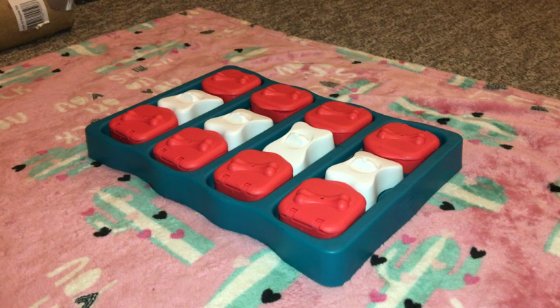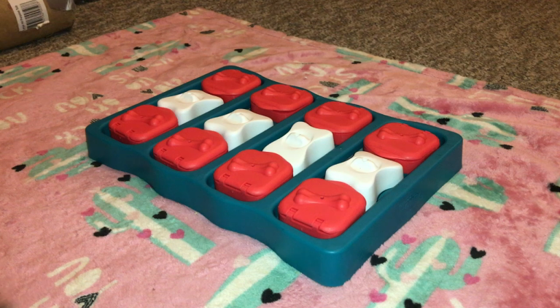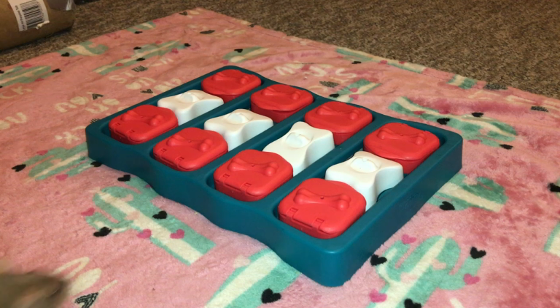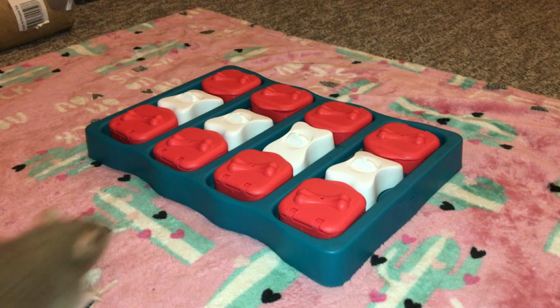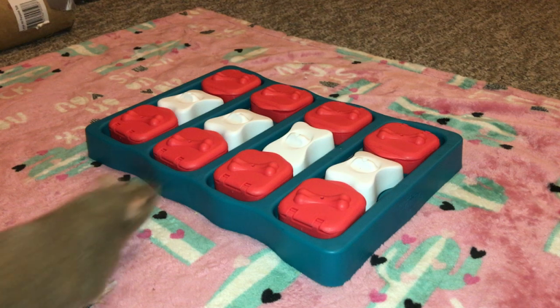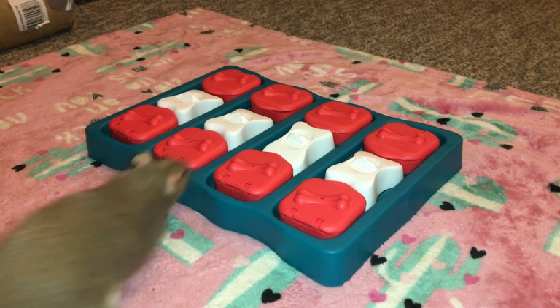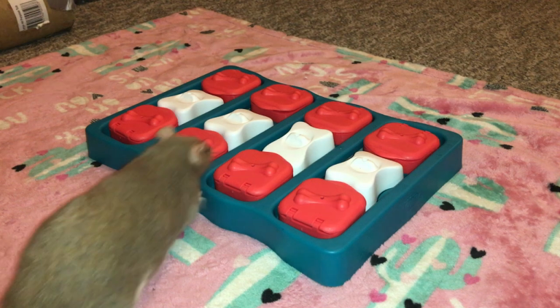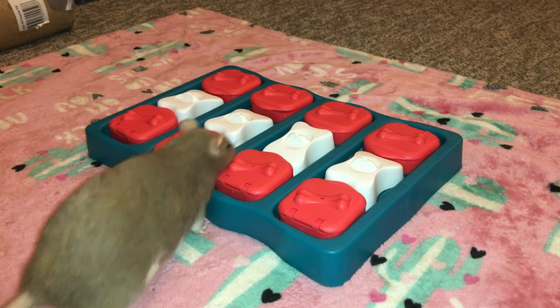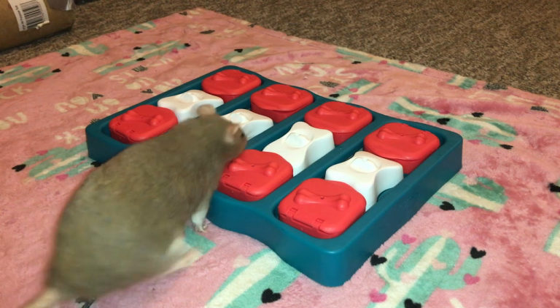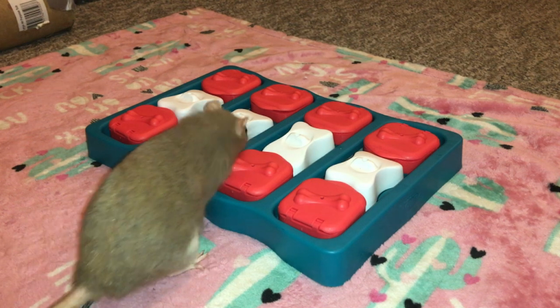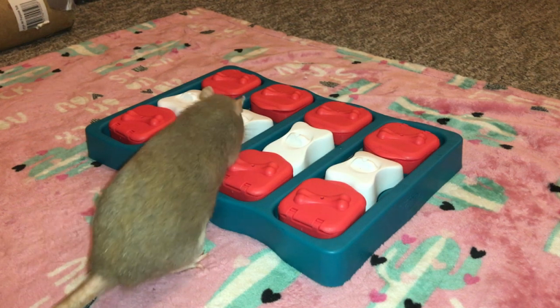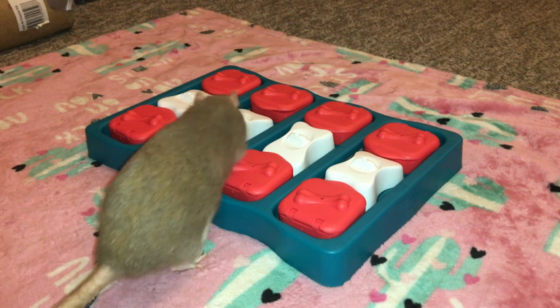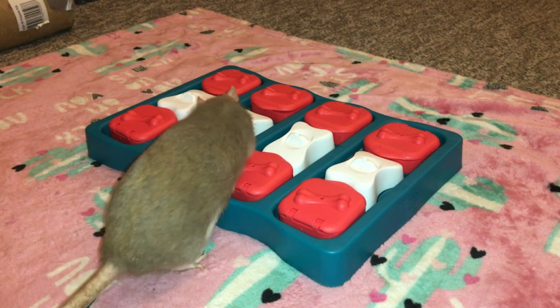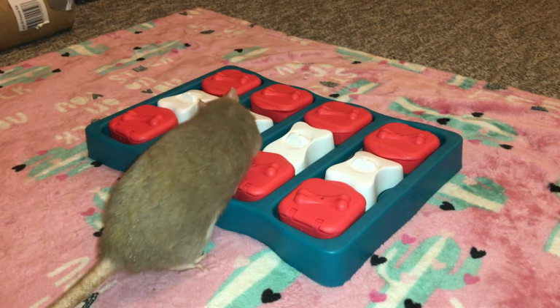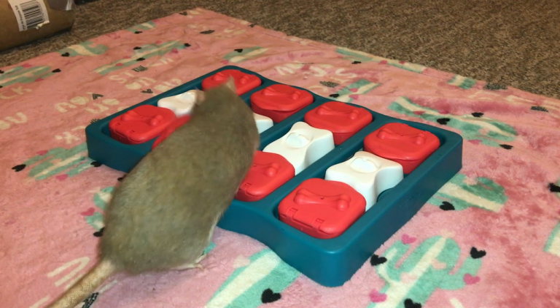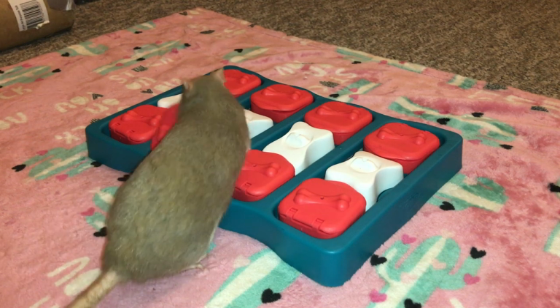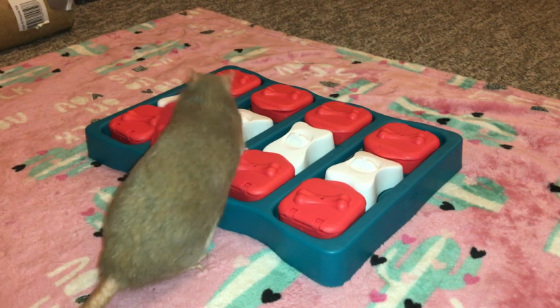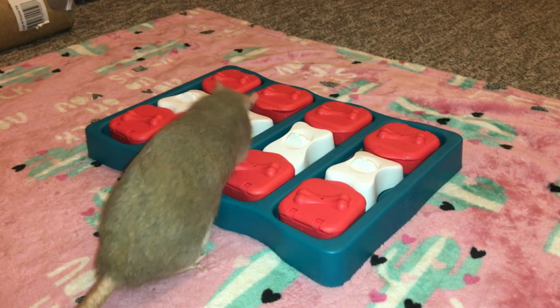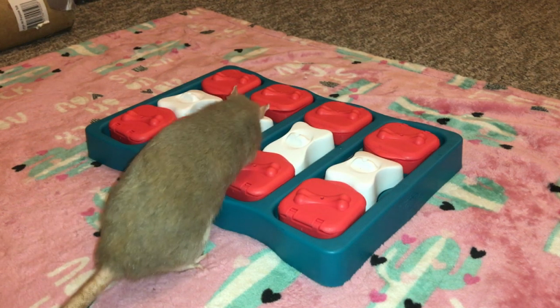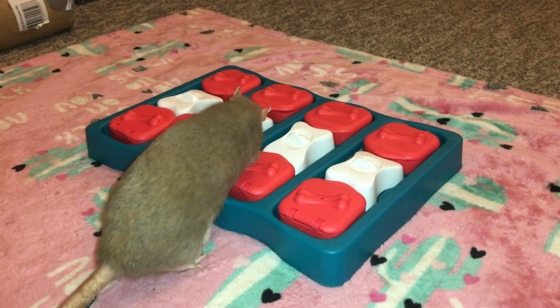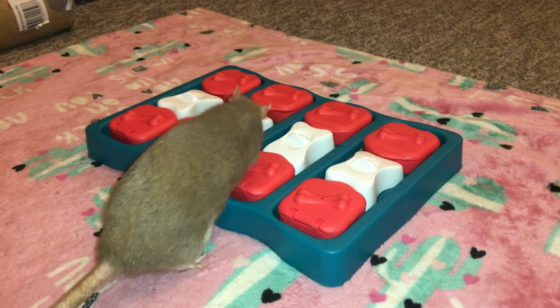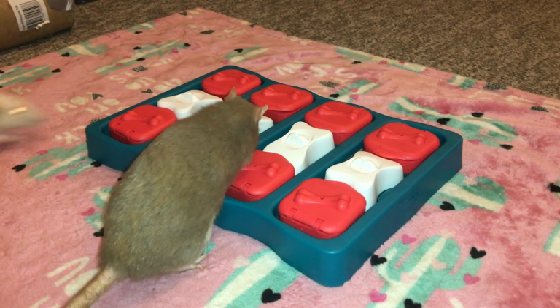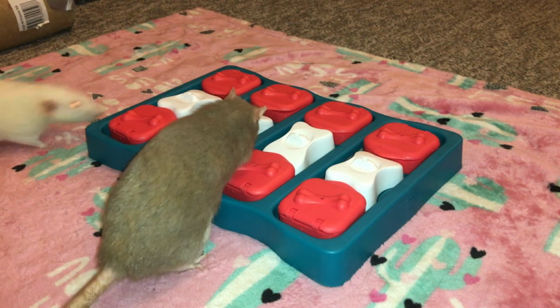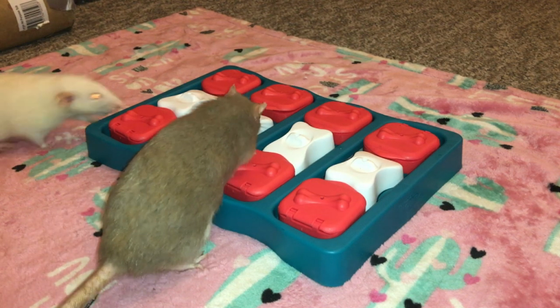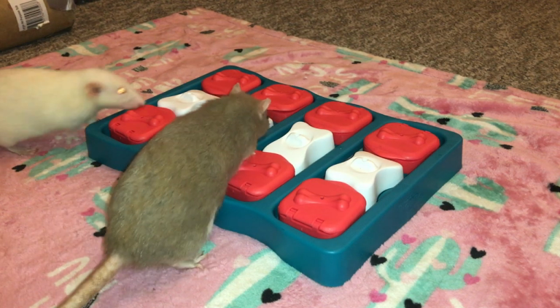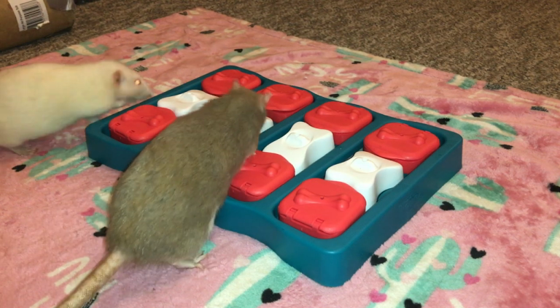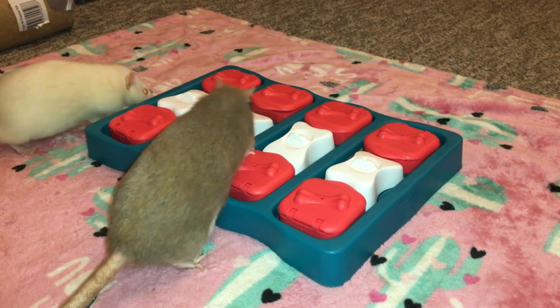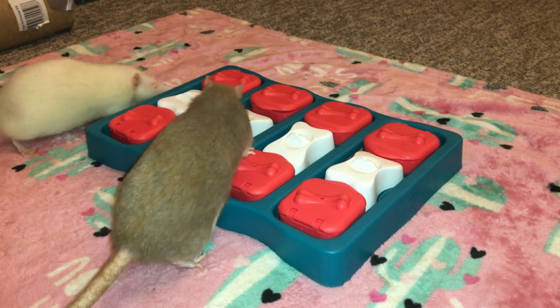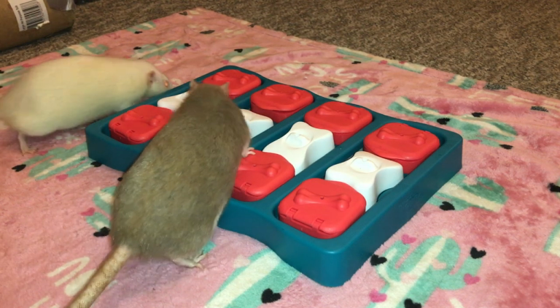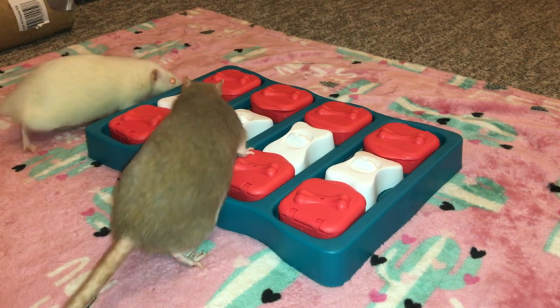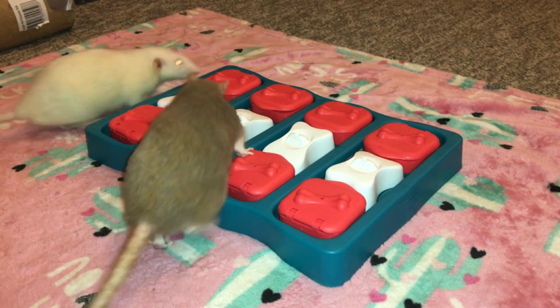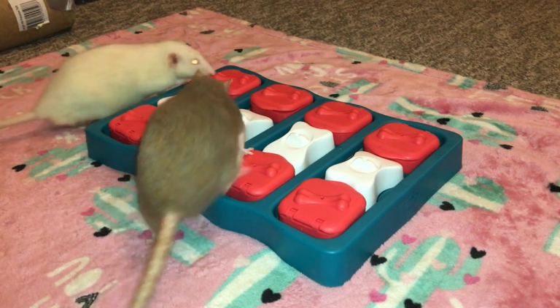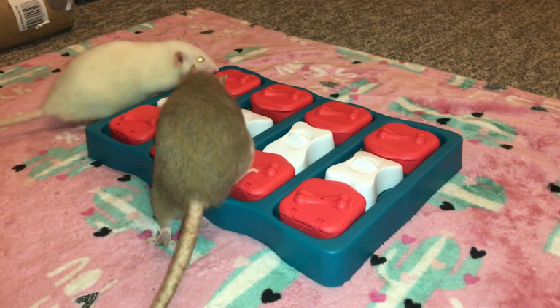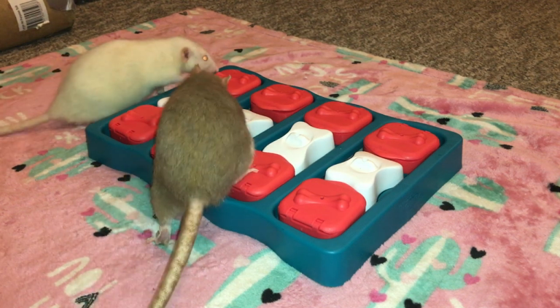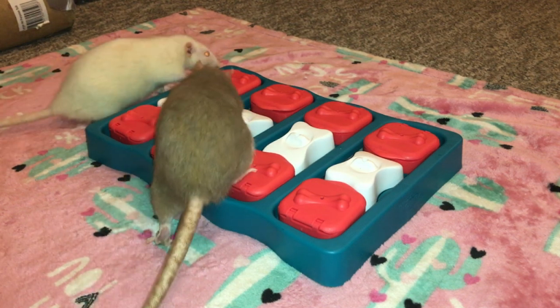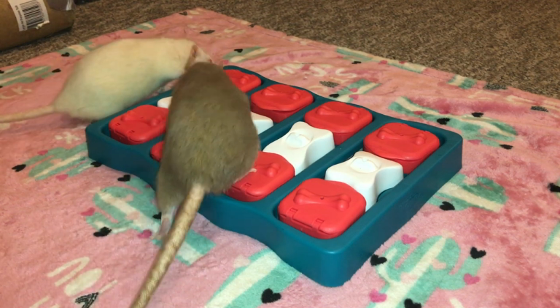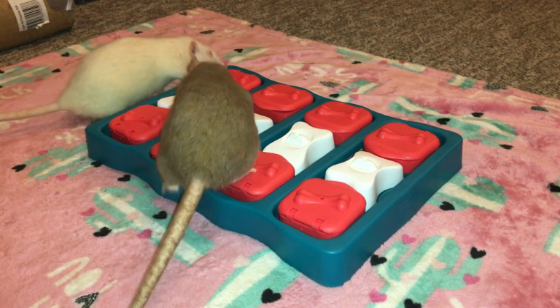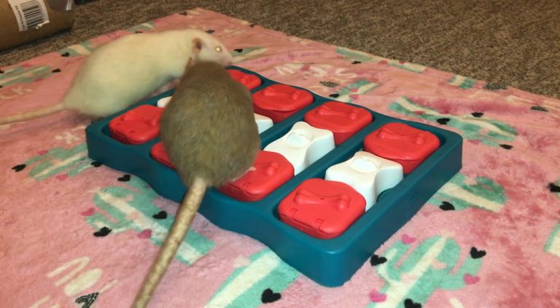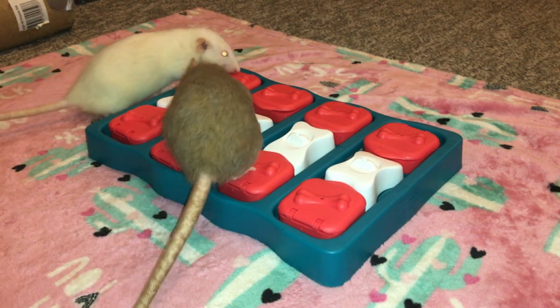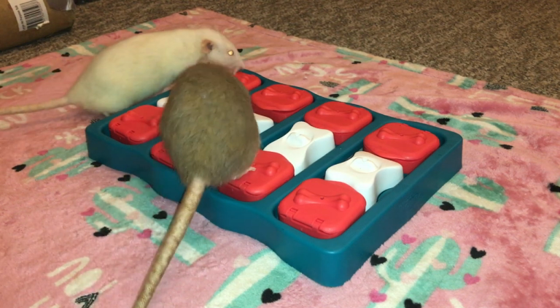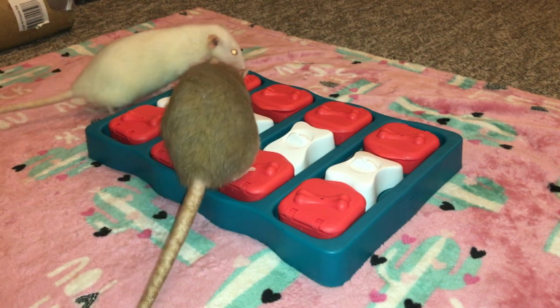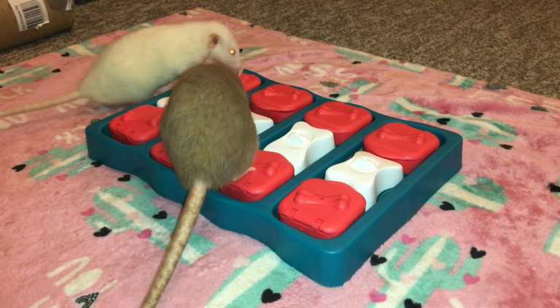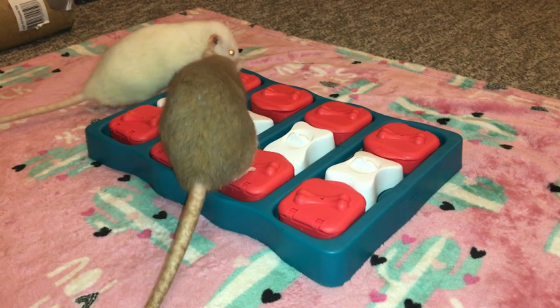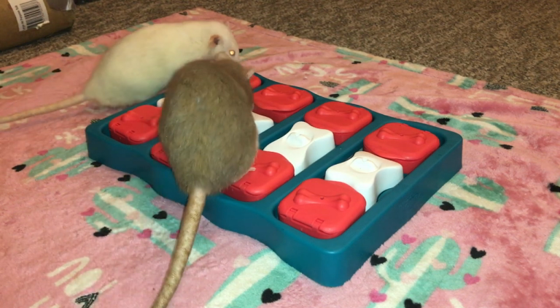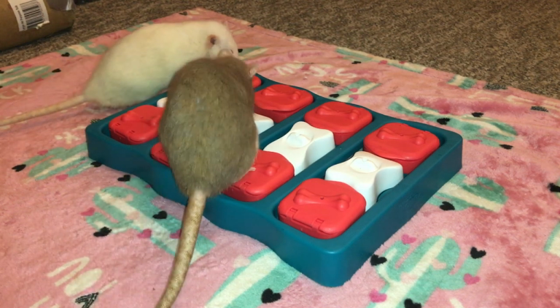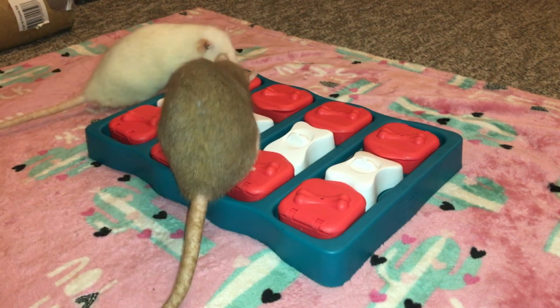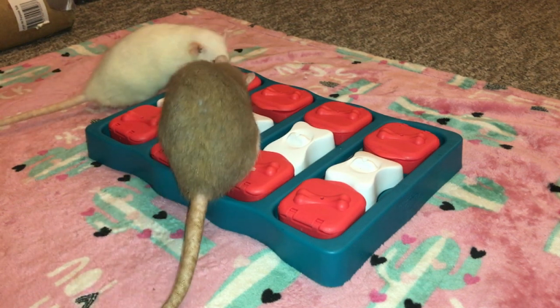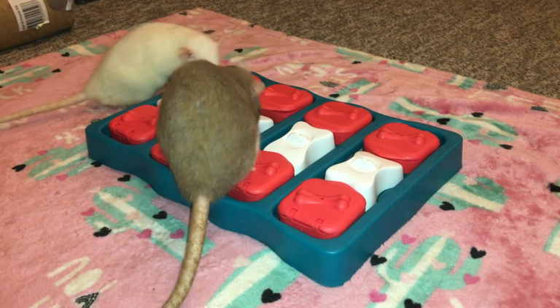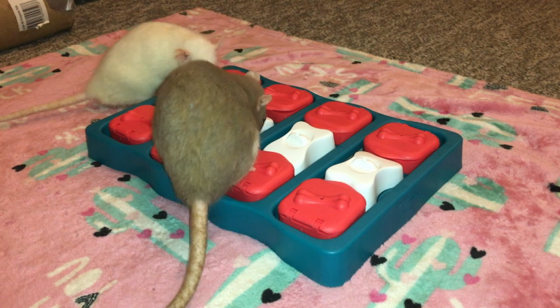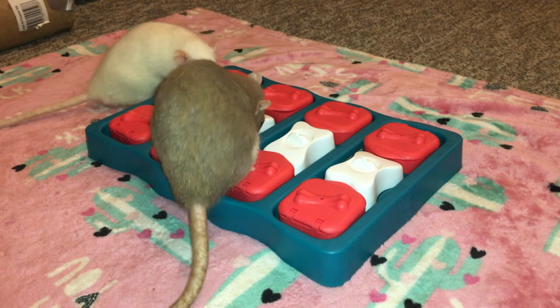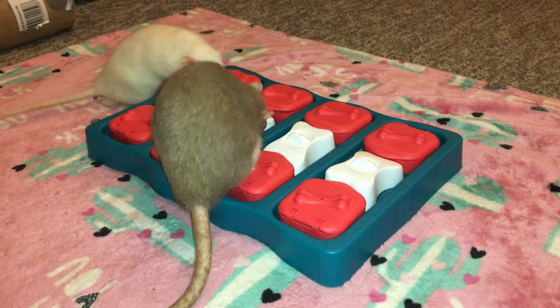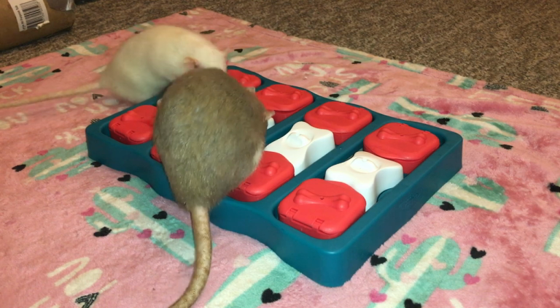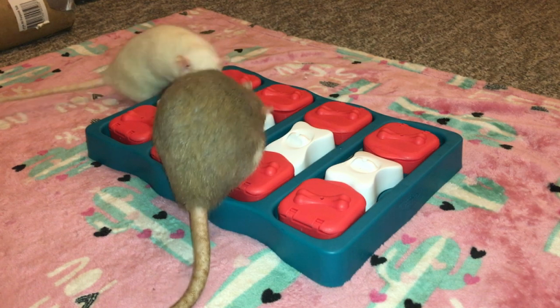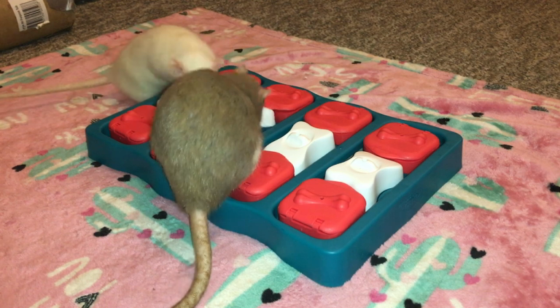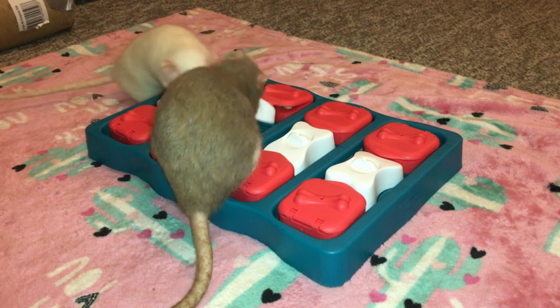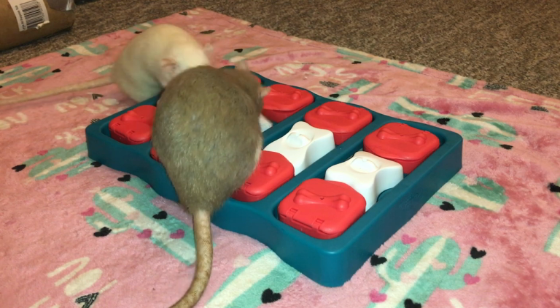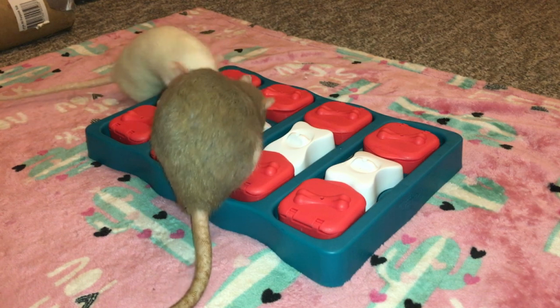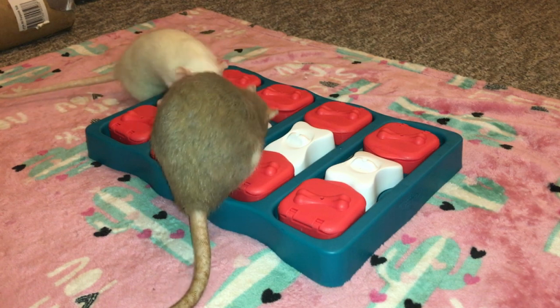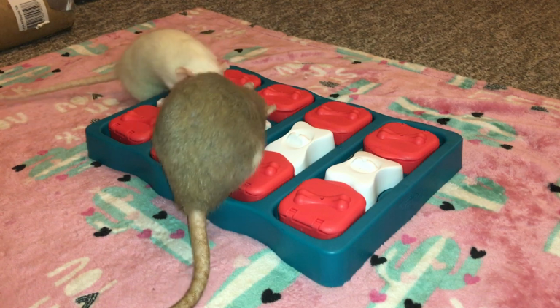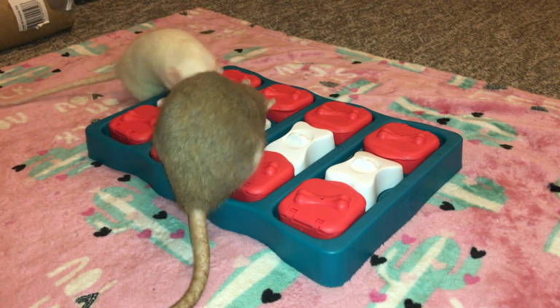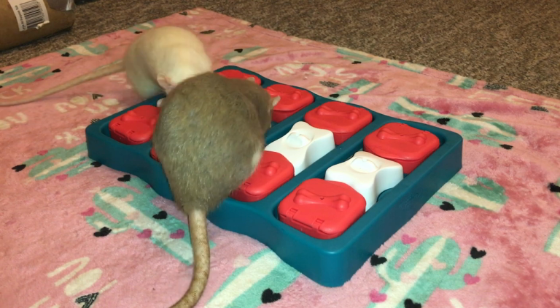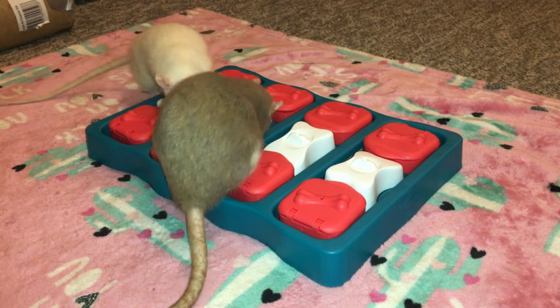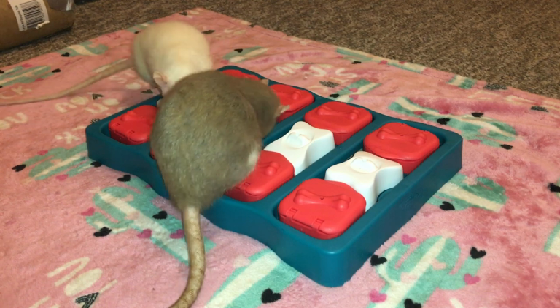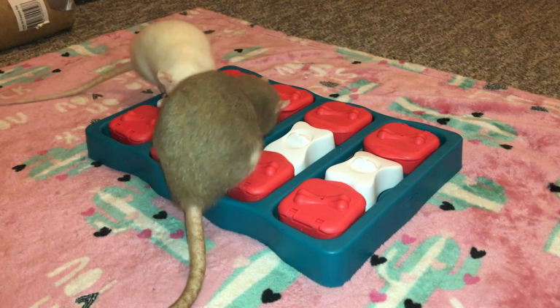Hey guys, shout out the rat, and for today's Foraging Friday, I will be reviewing this dog foraging toy right here.